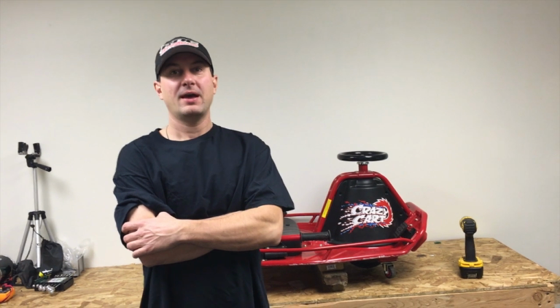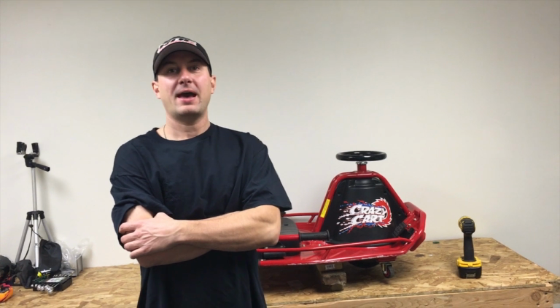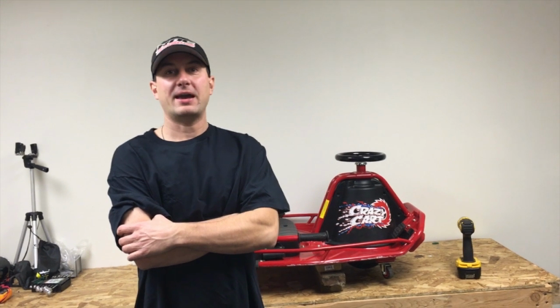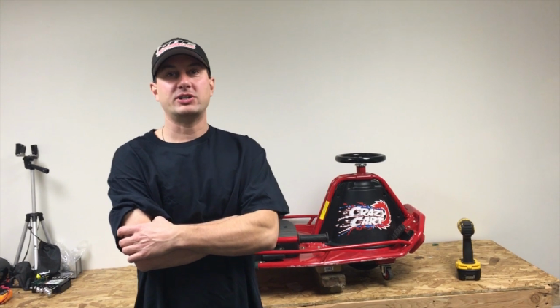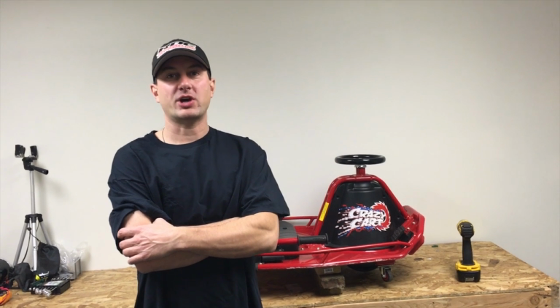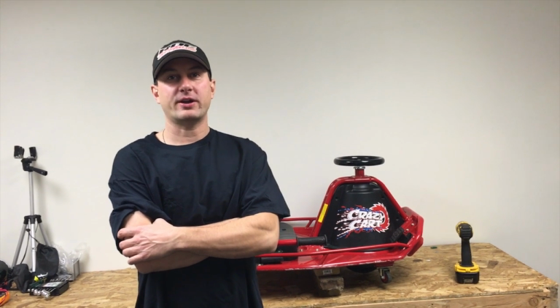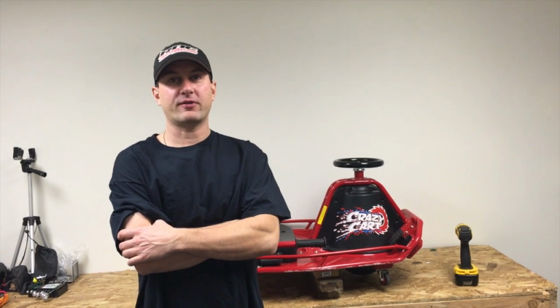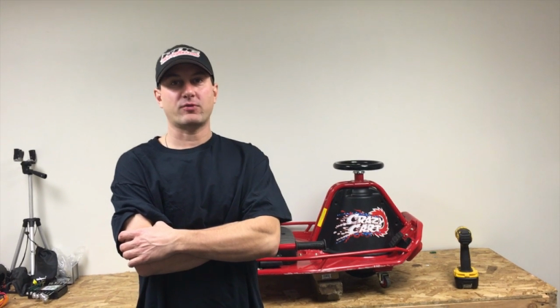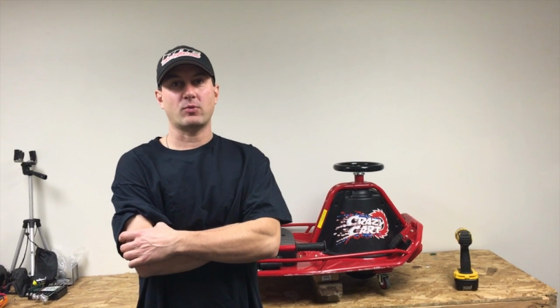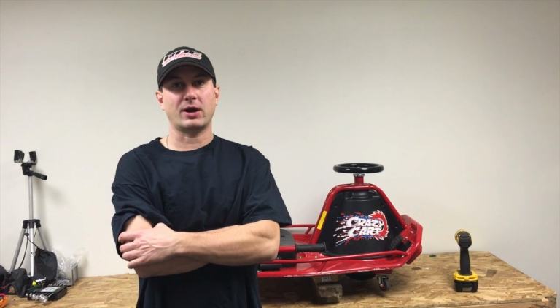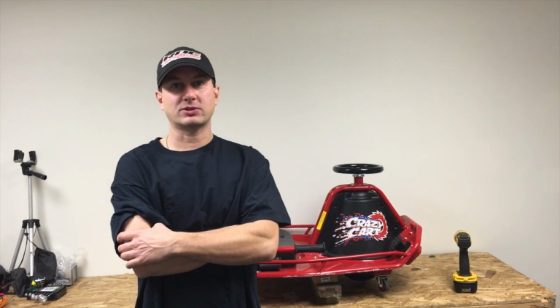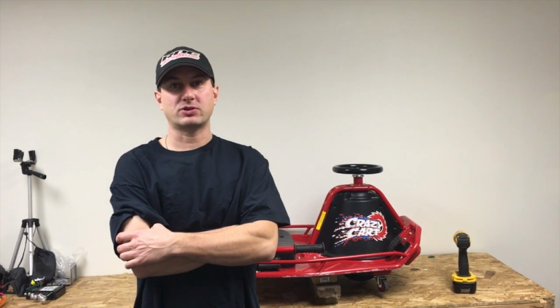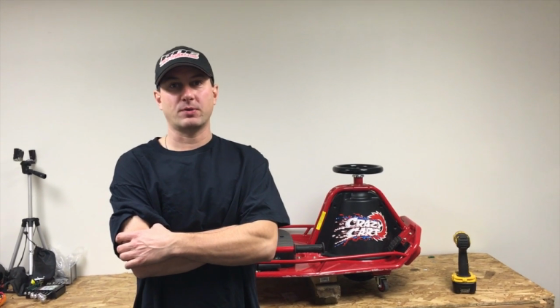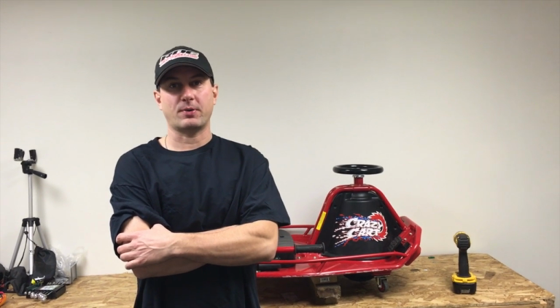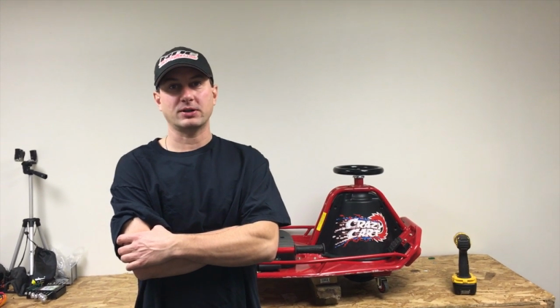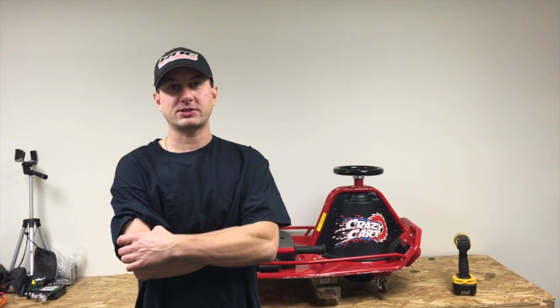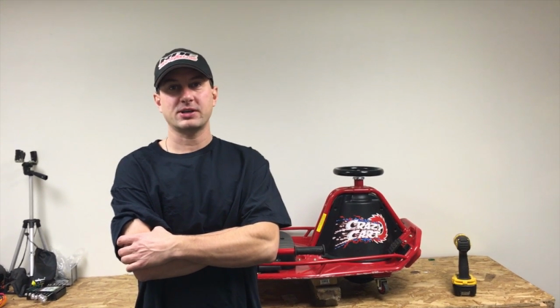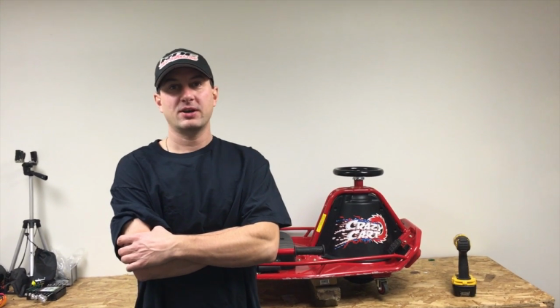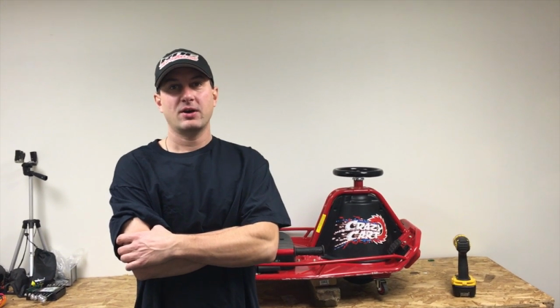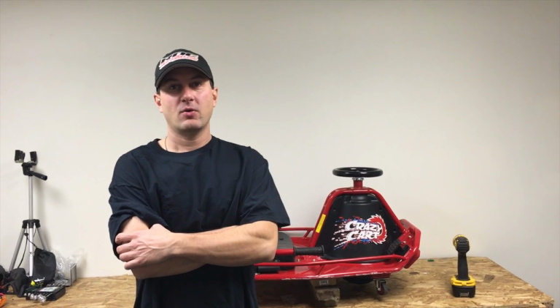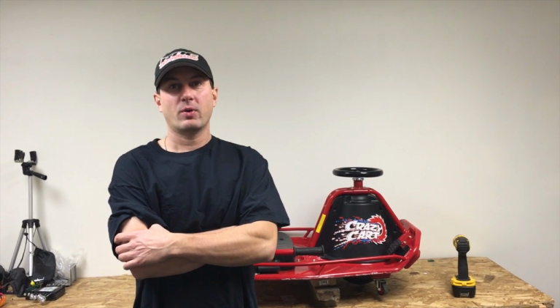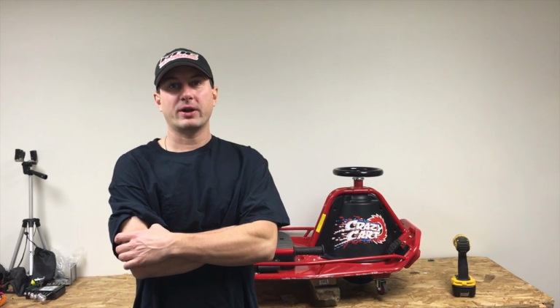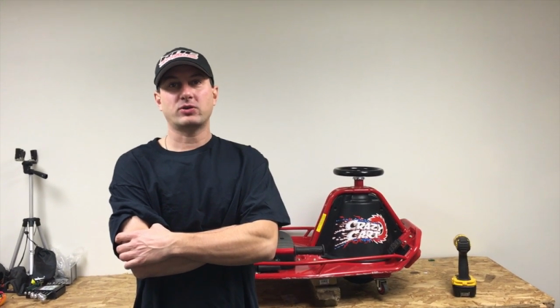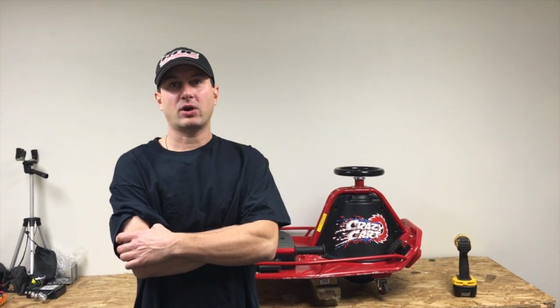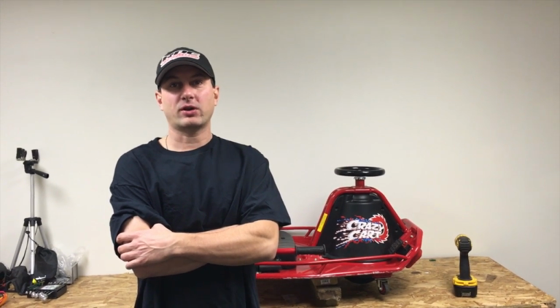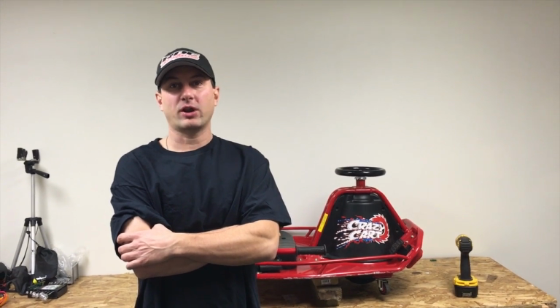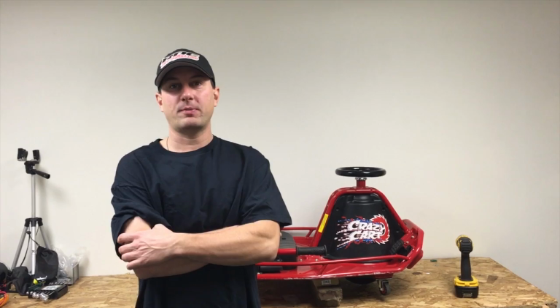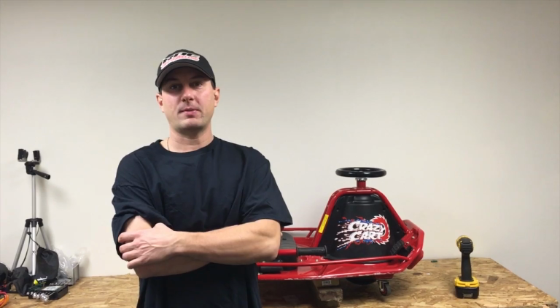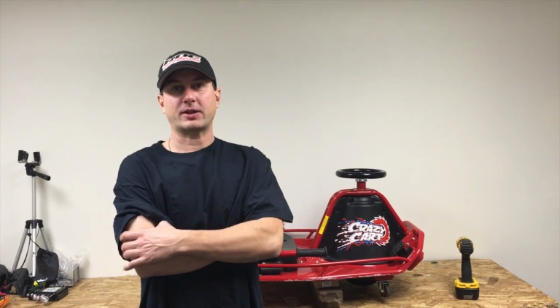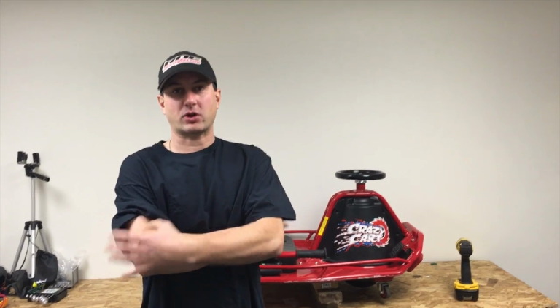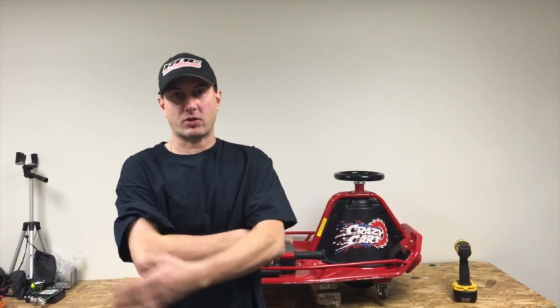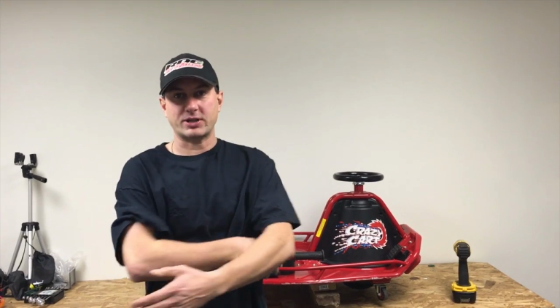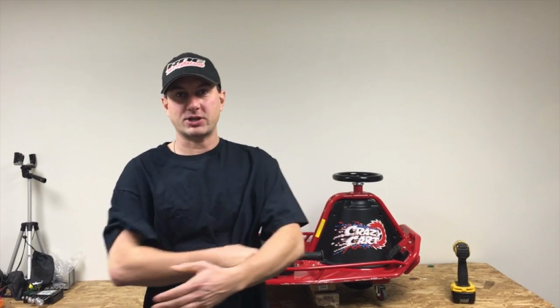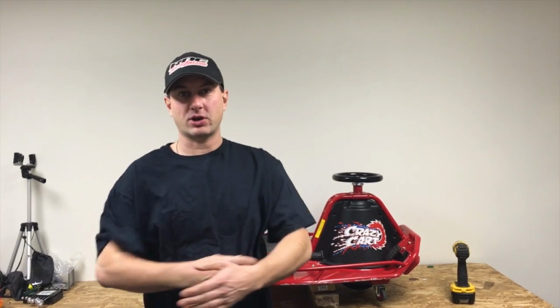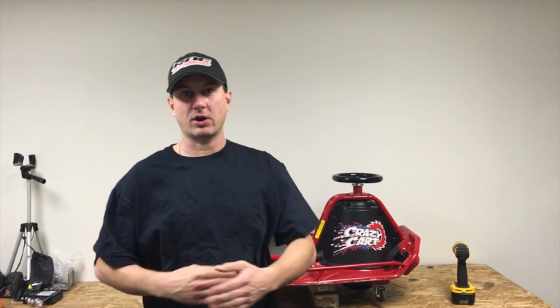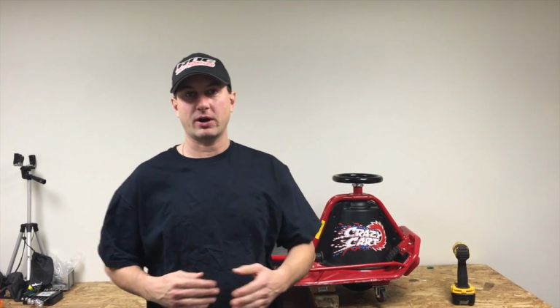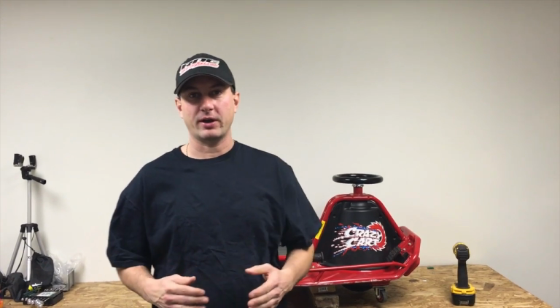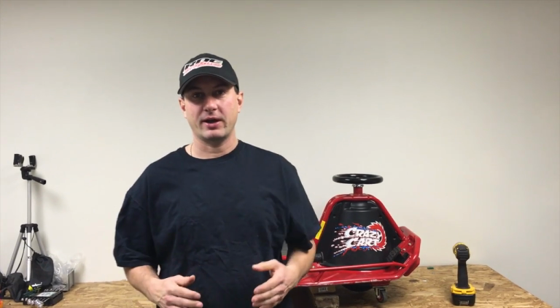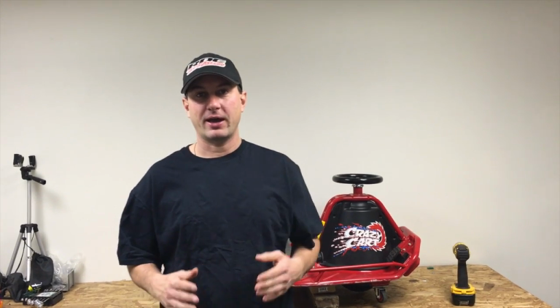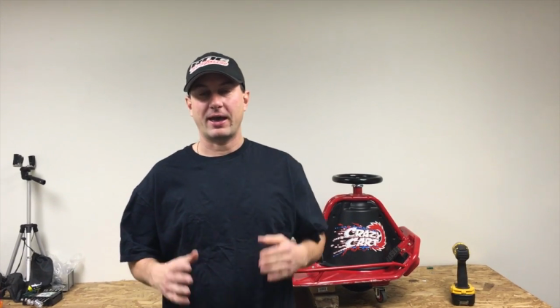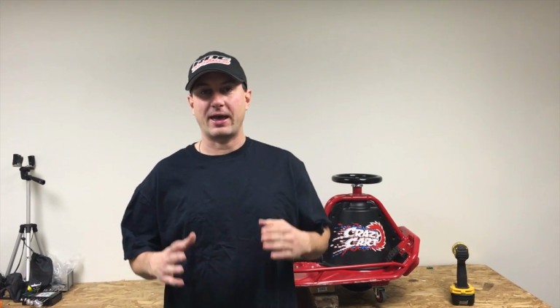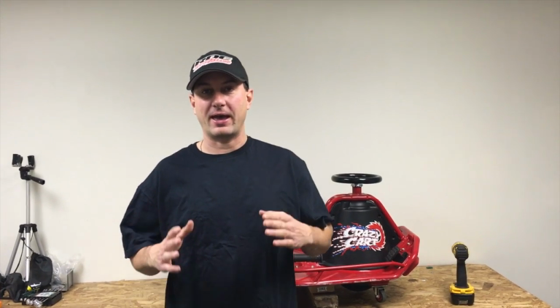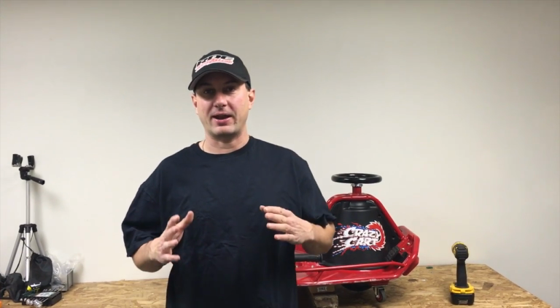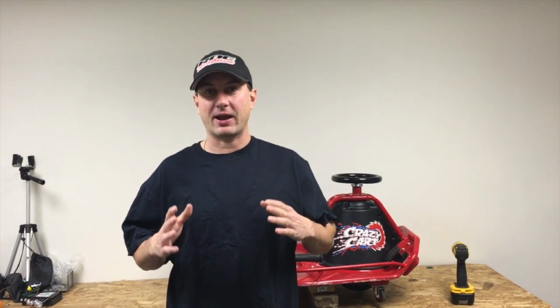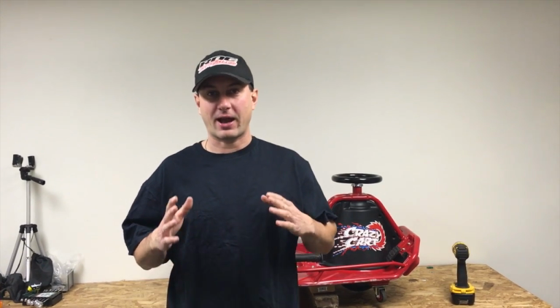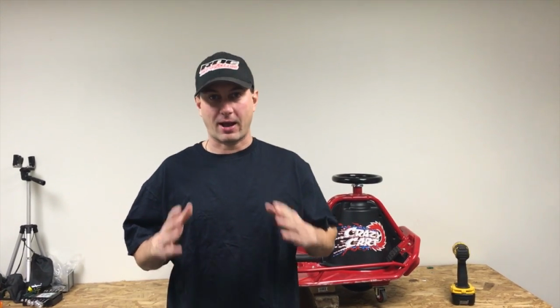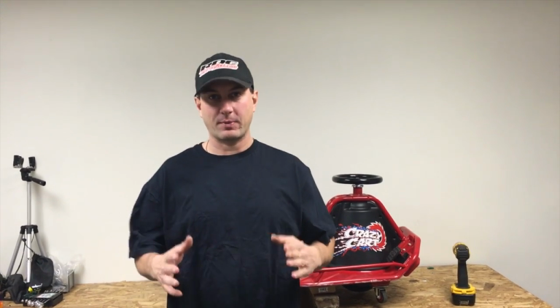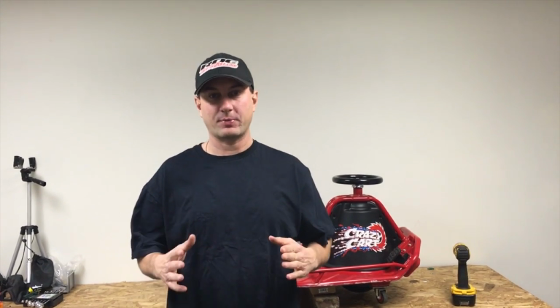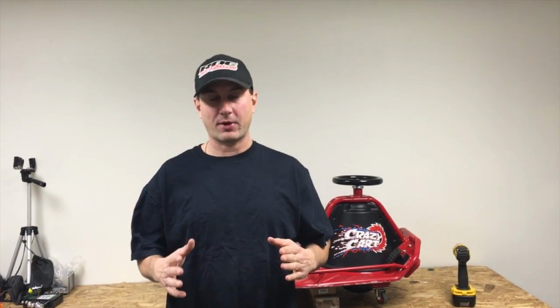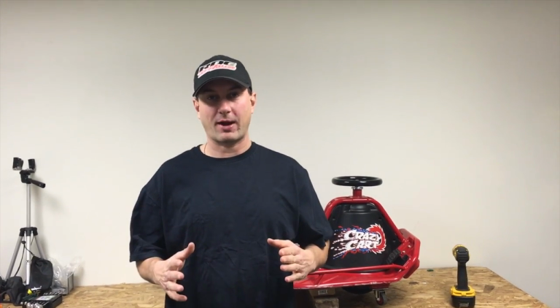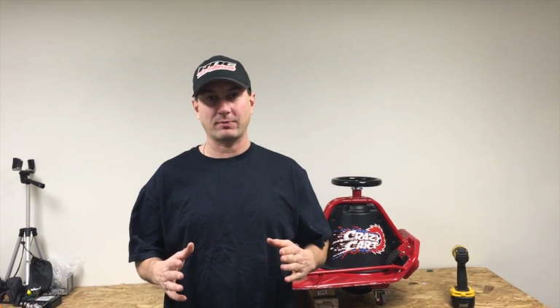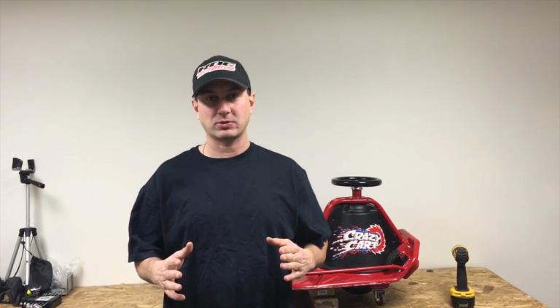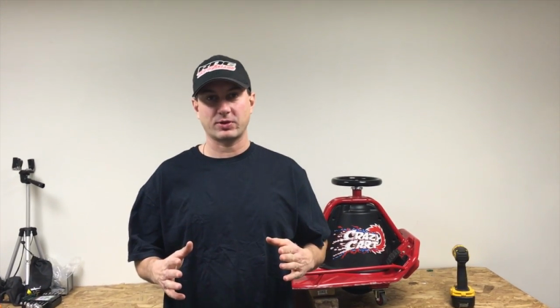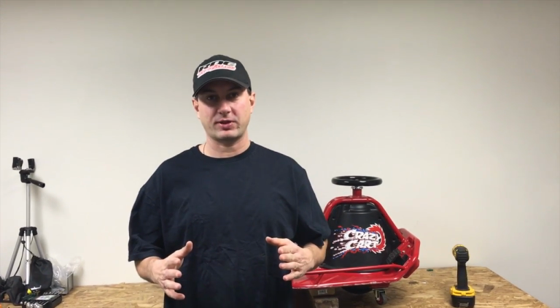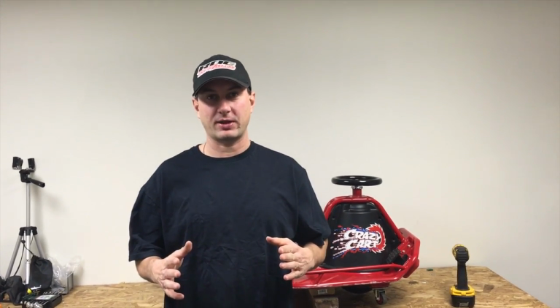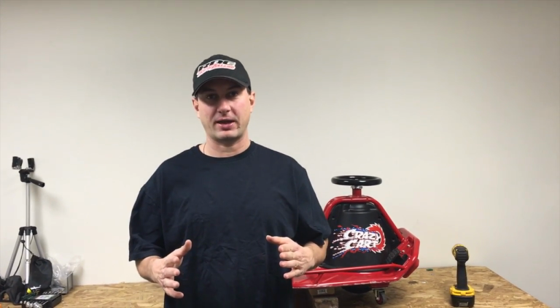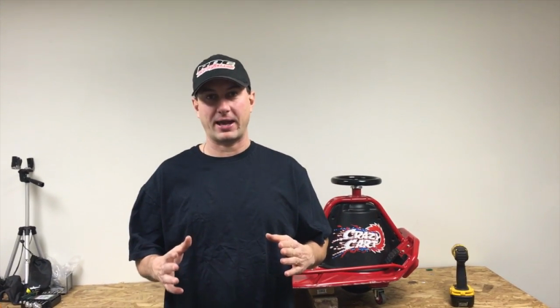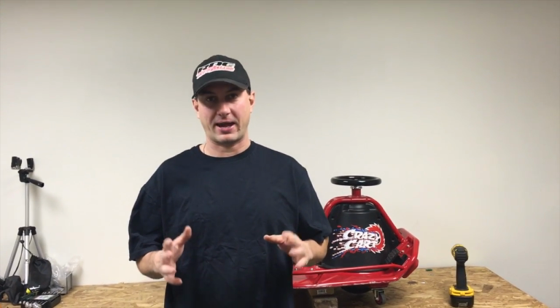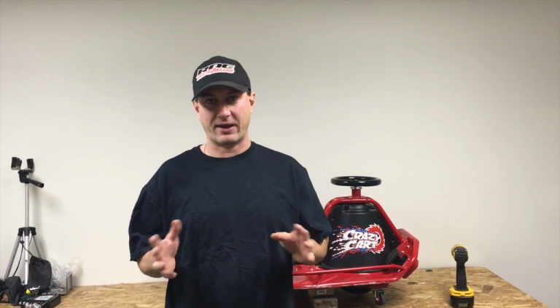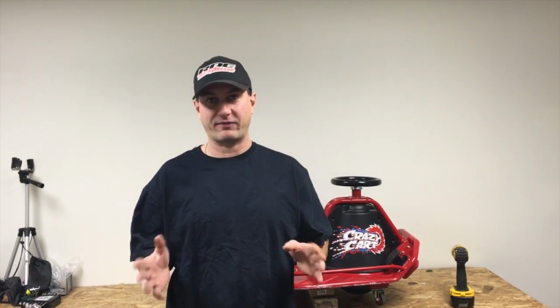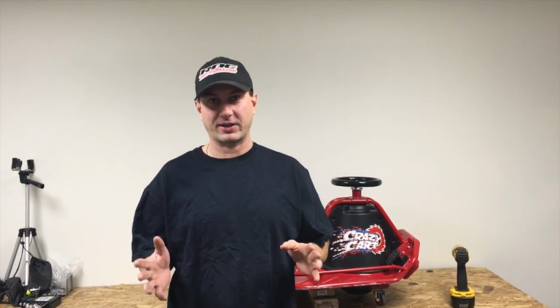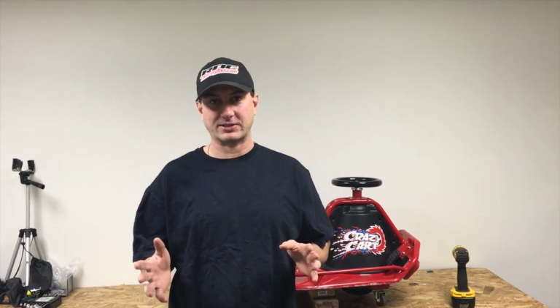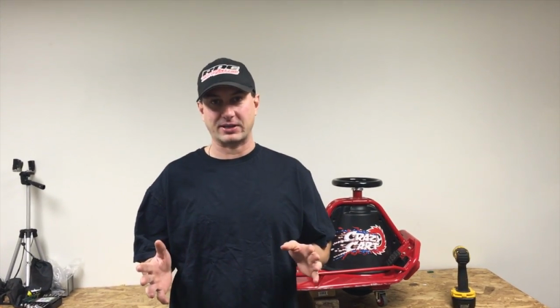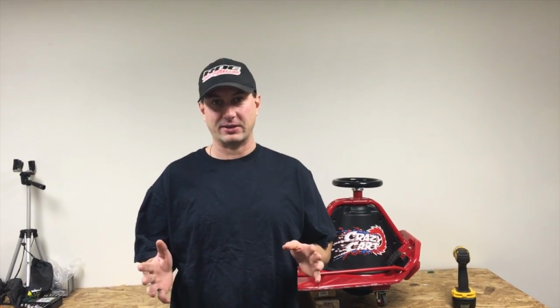Hey, John here from WildScooterParts. We're going to talk a little bit about the crazy cart, common problems with it, and how to fix it.